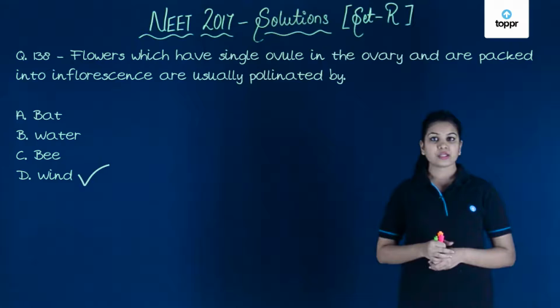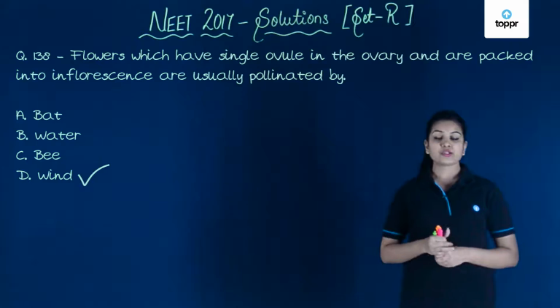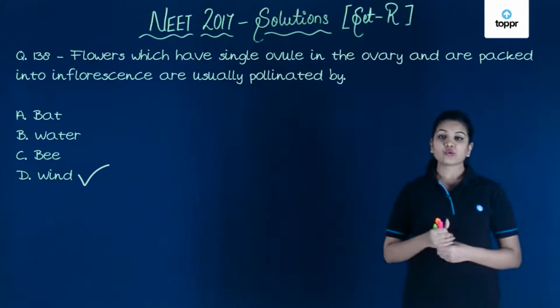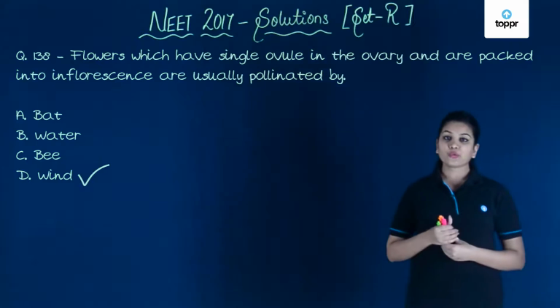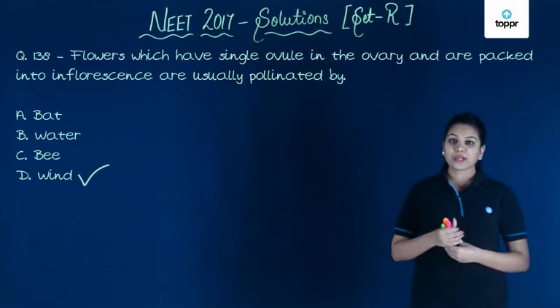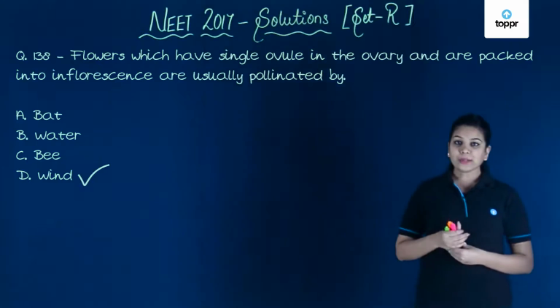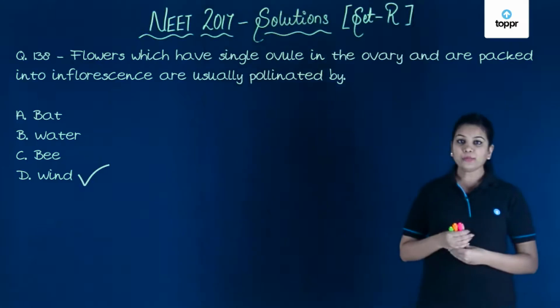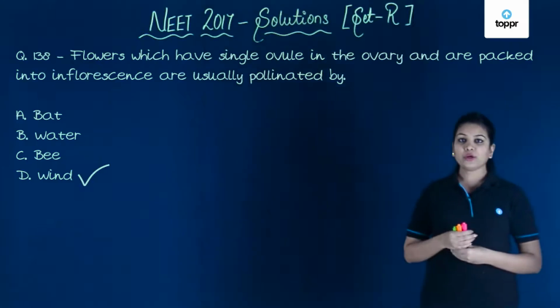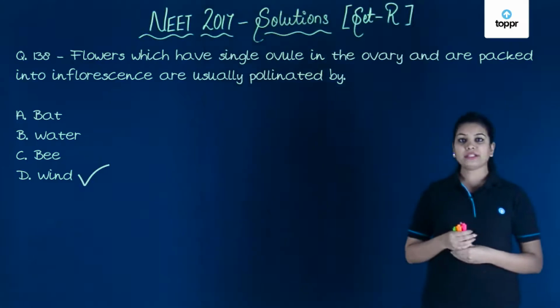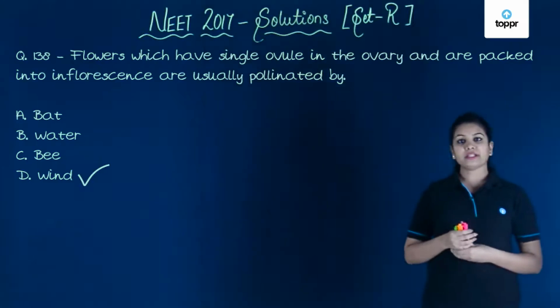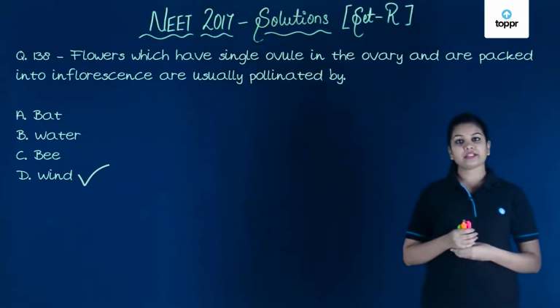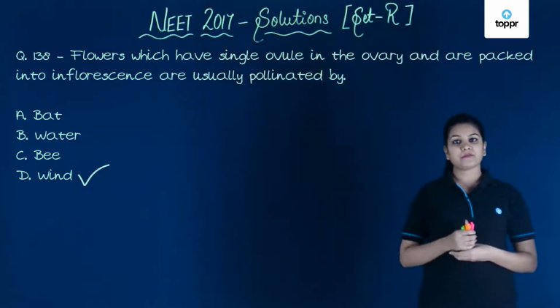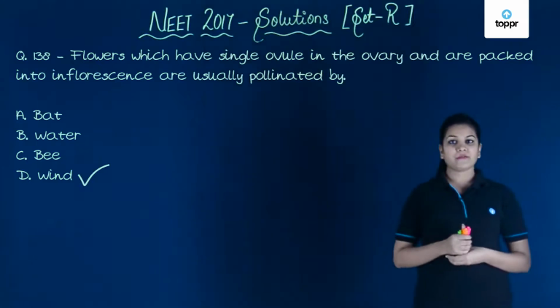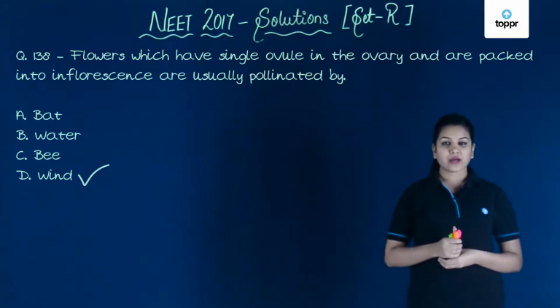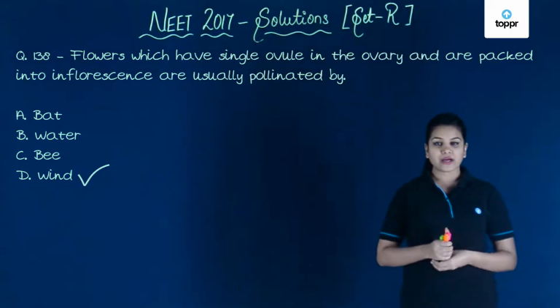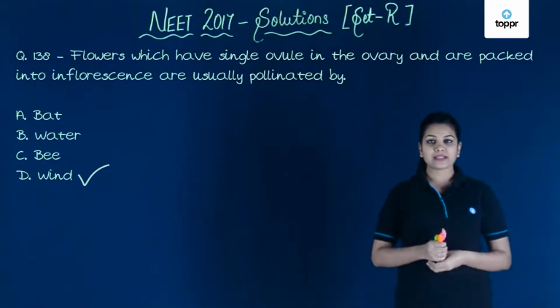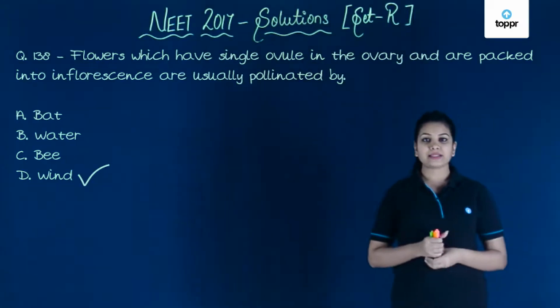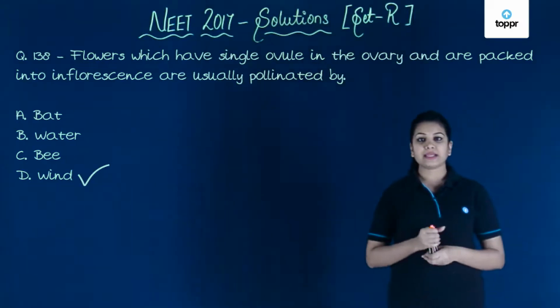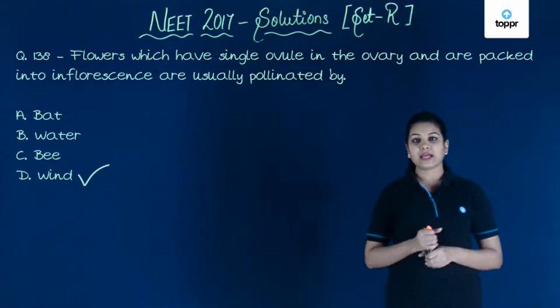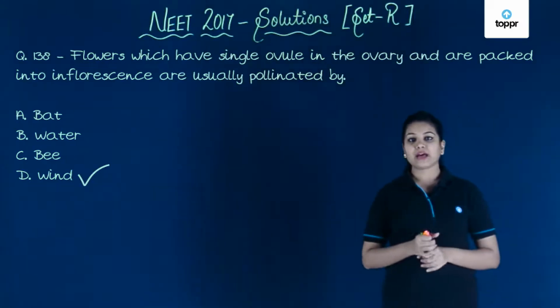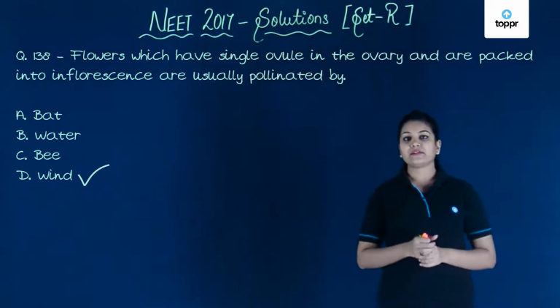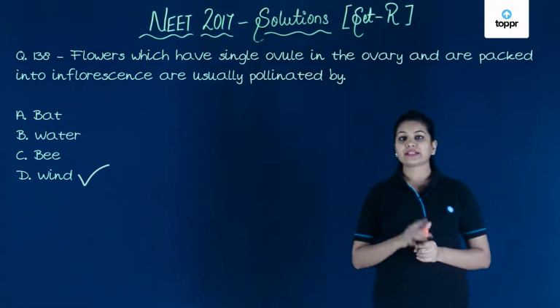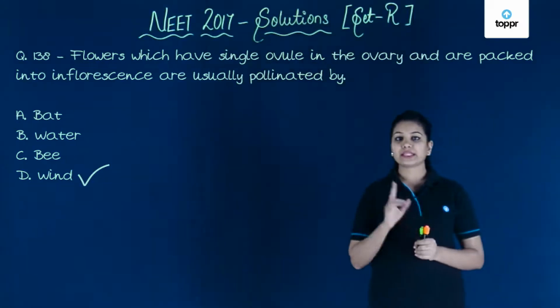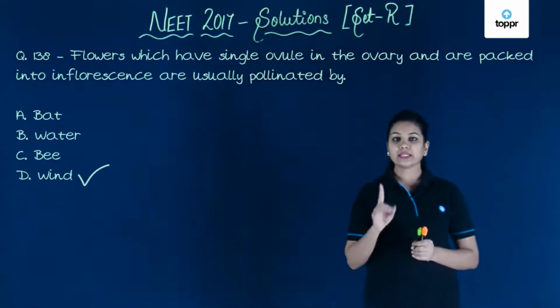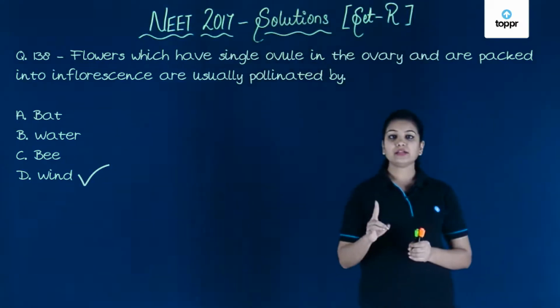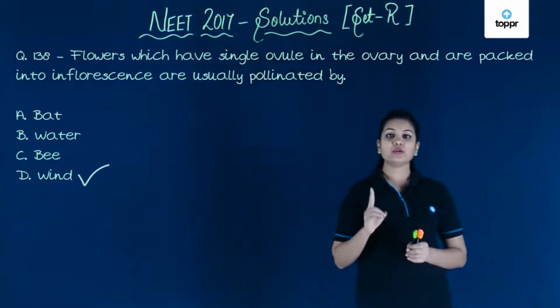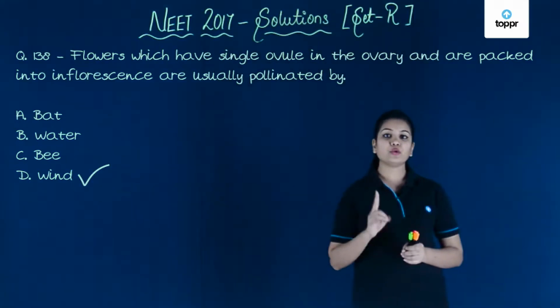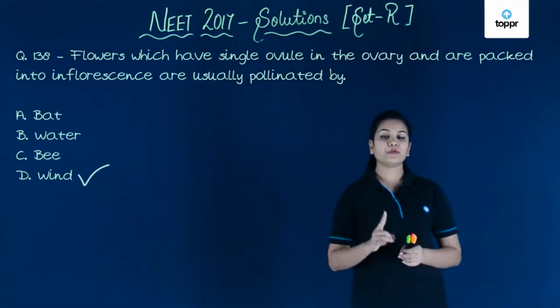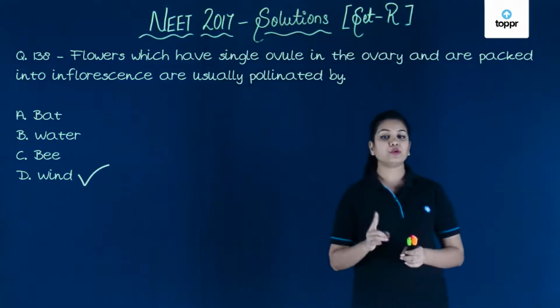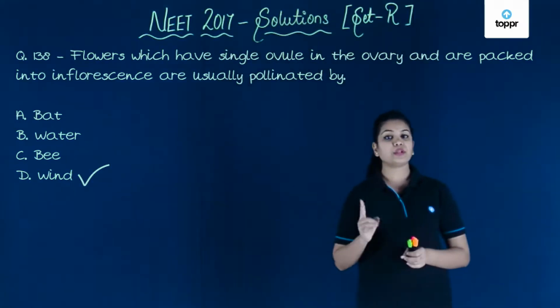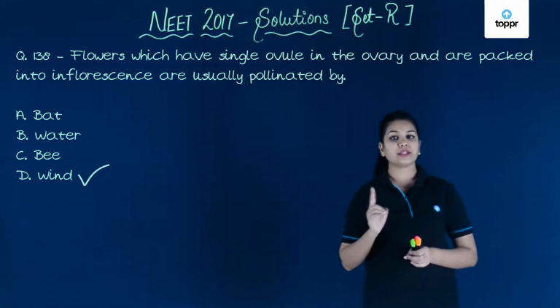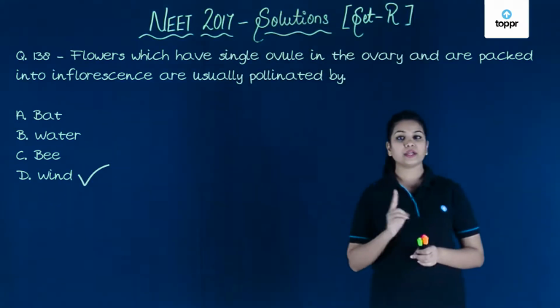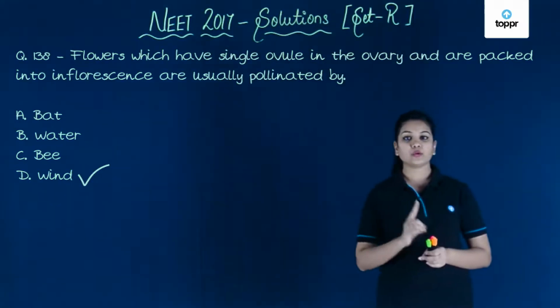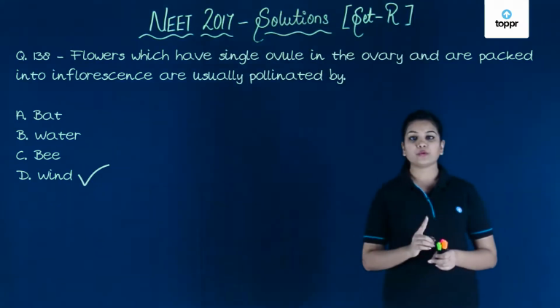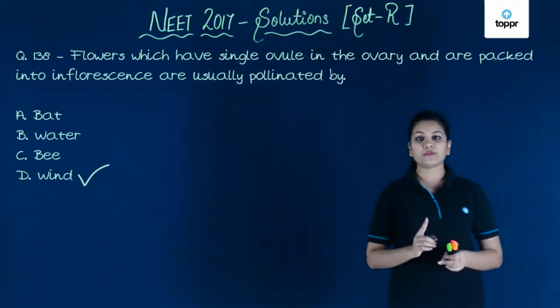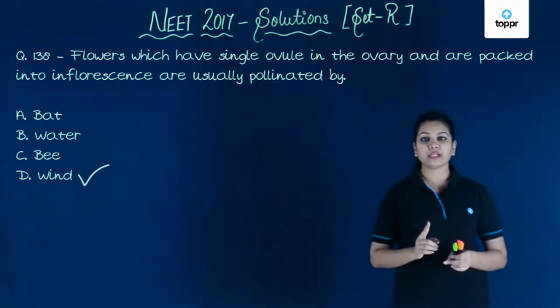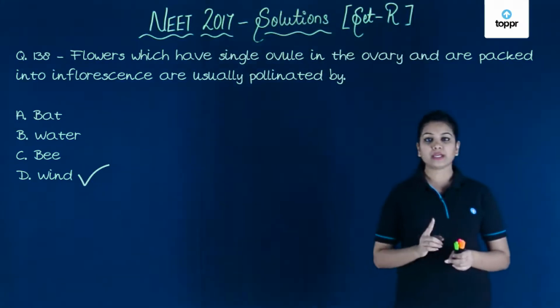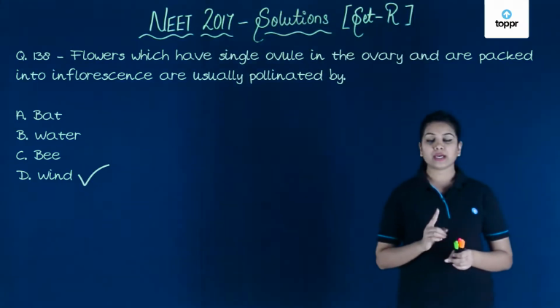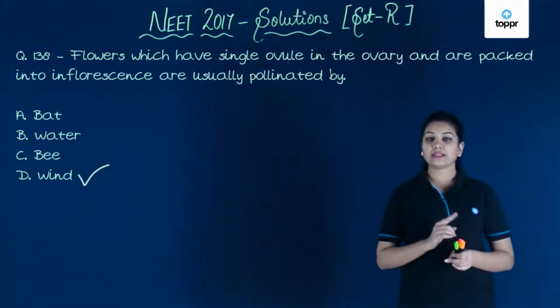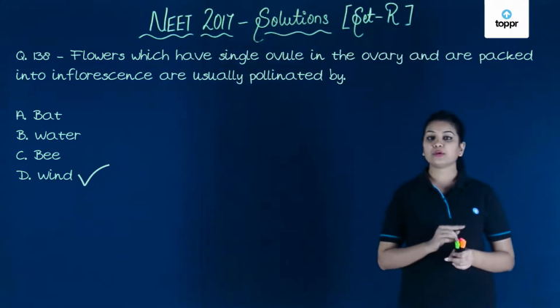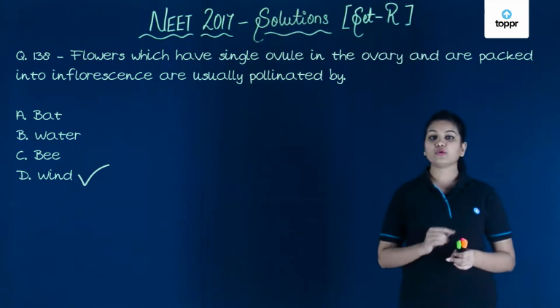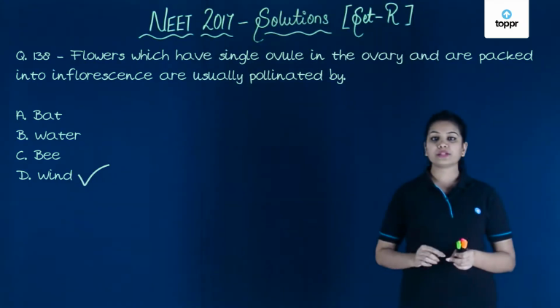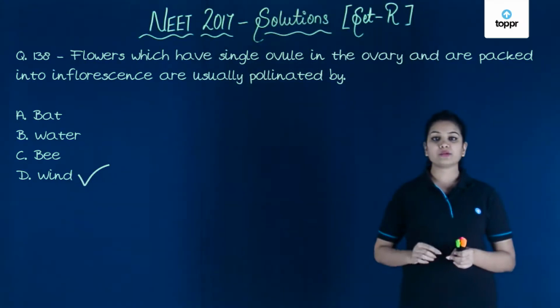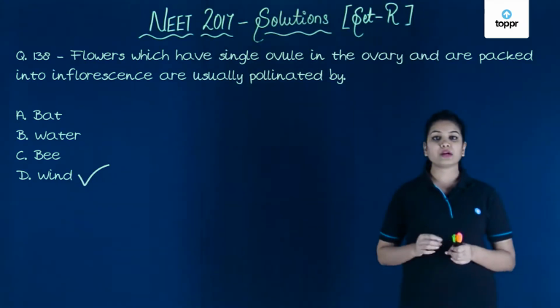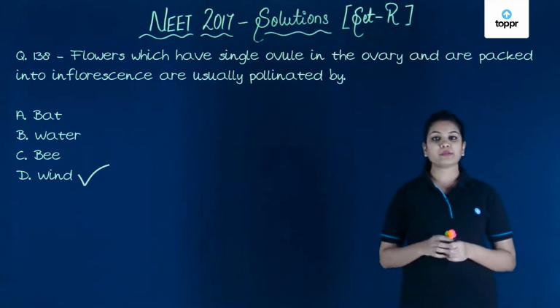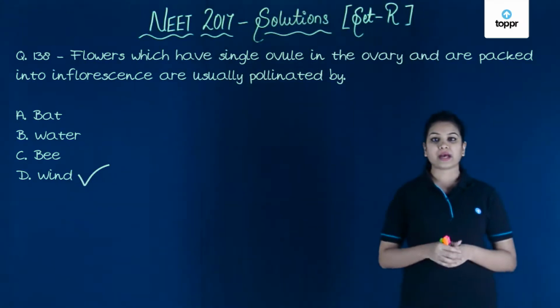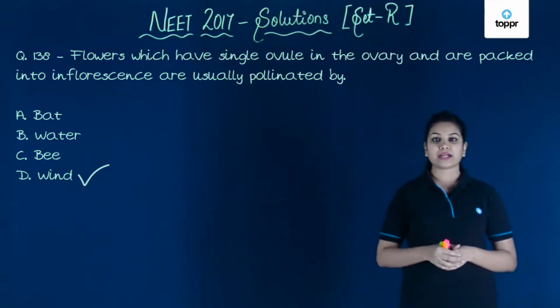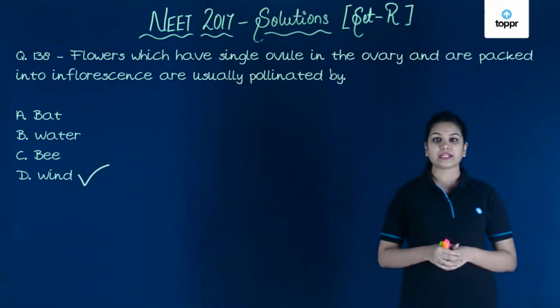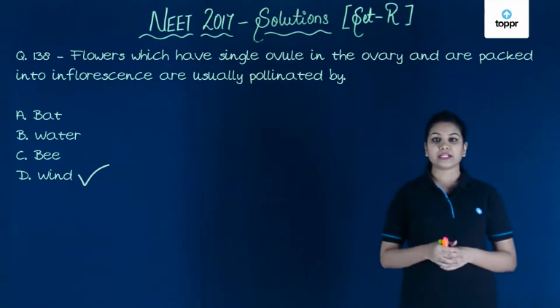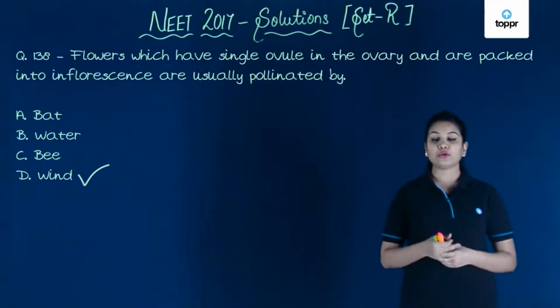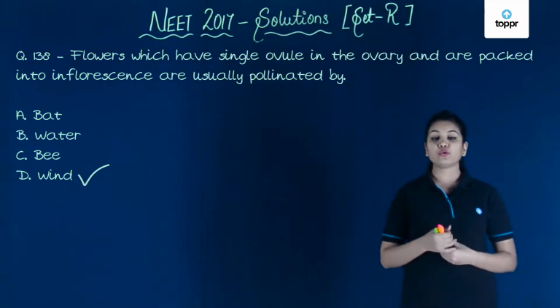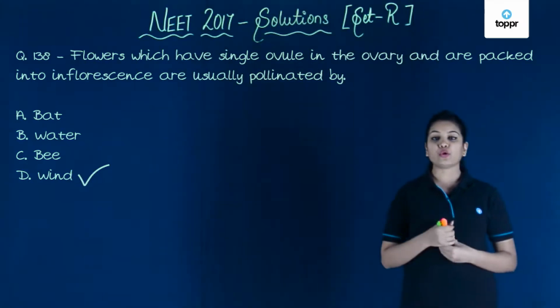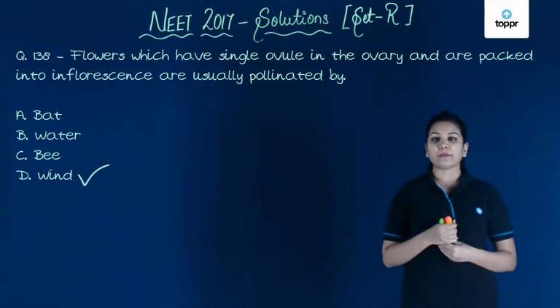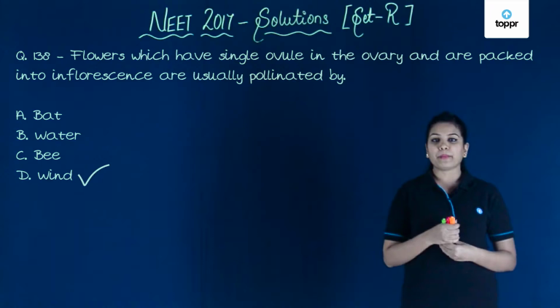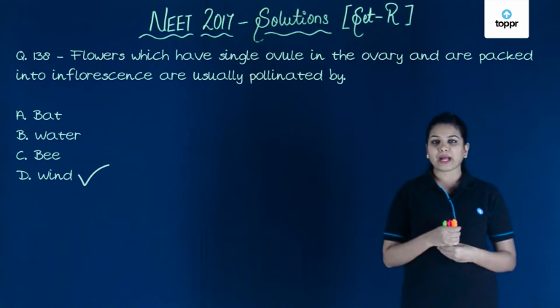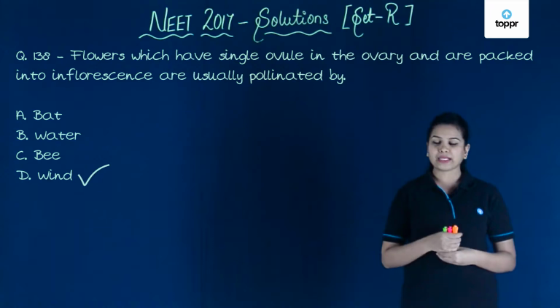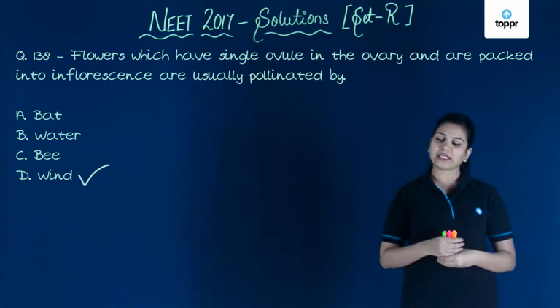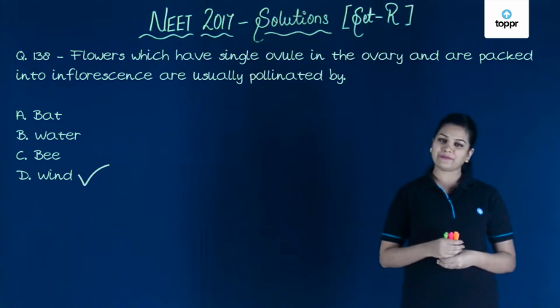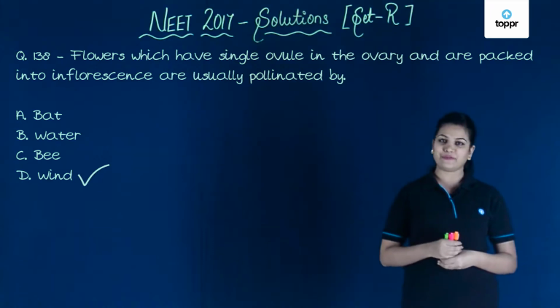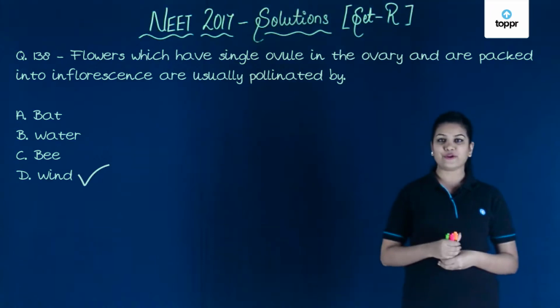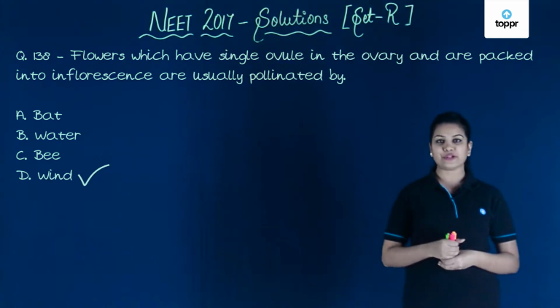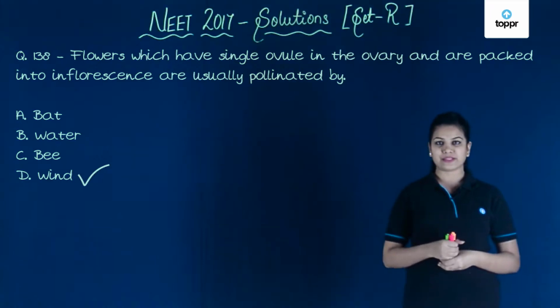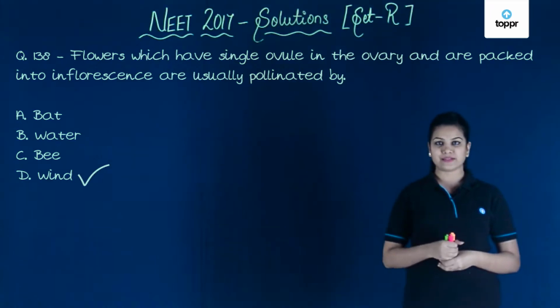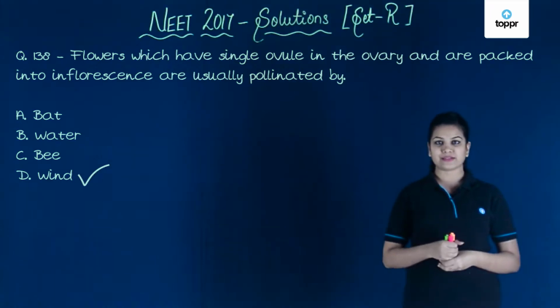So, wind-pollinated flowers have a single ovule in their ovary and they also are packed into compact inflorescence.